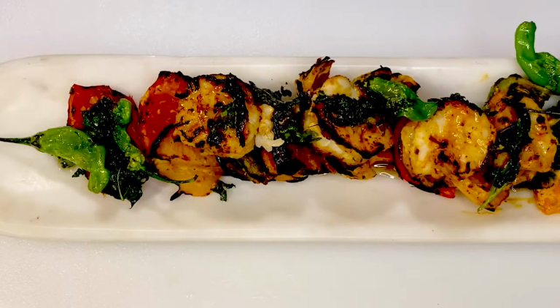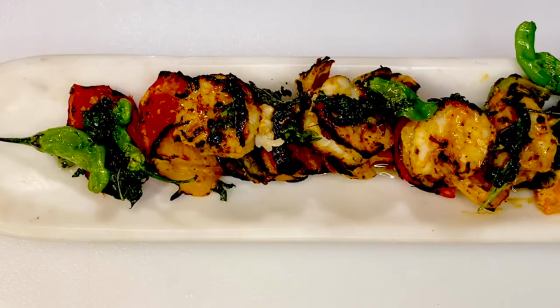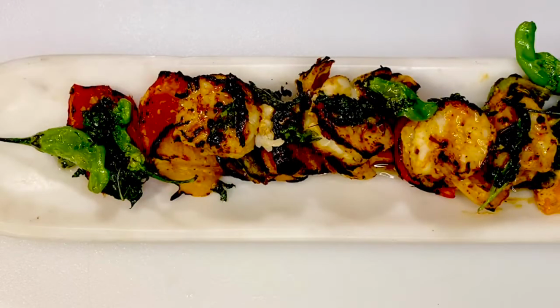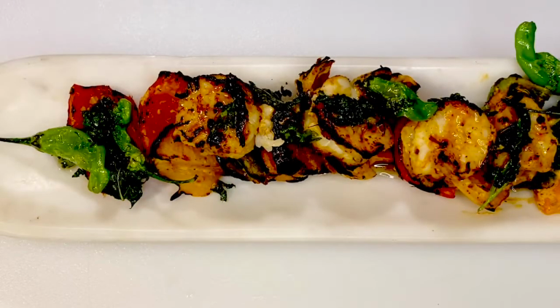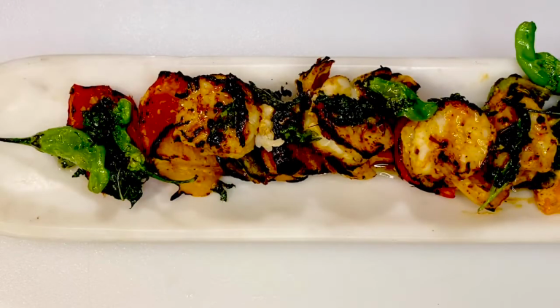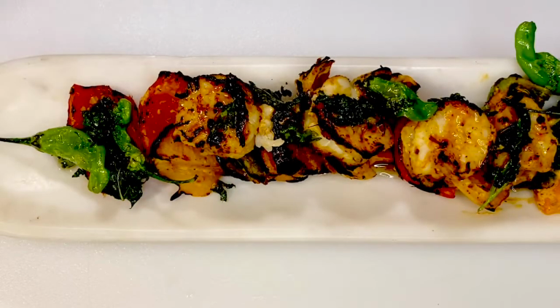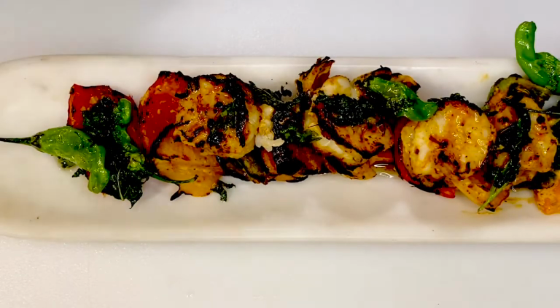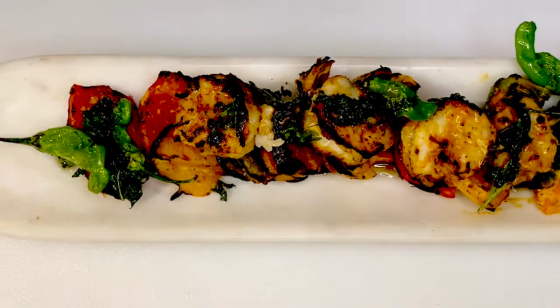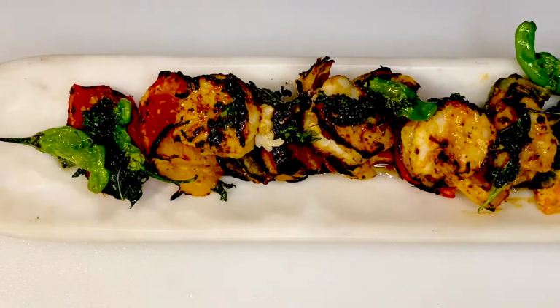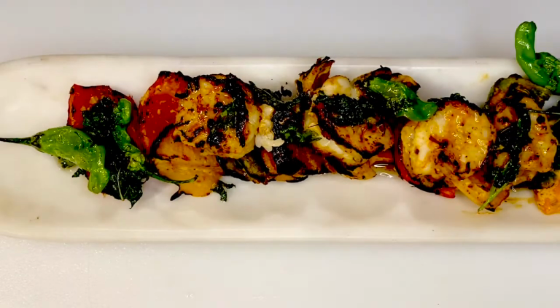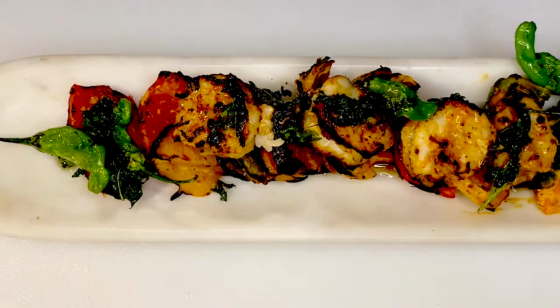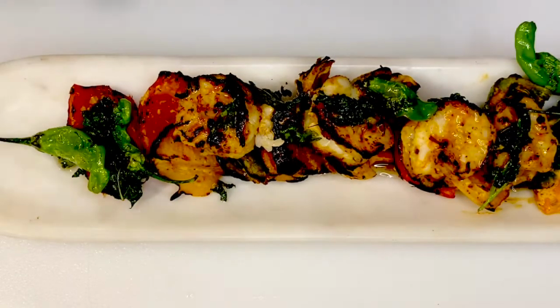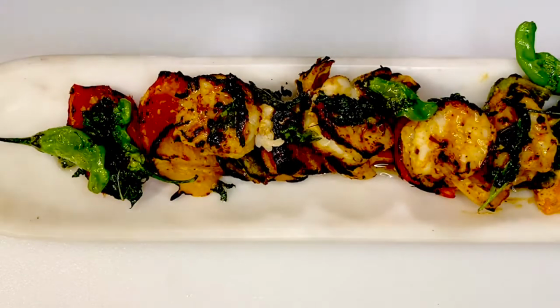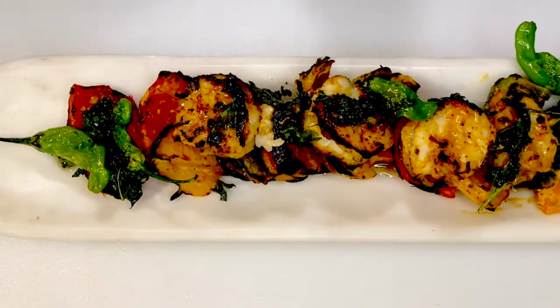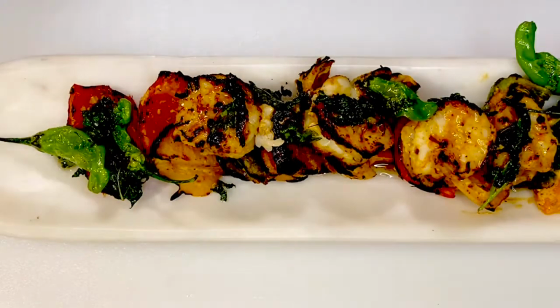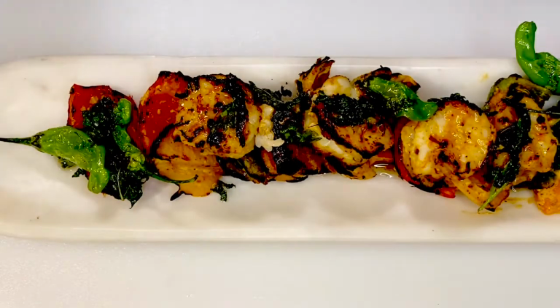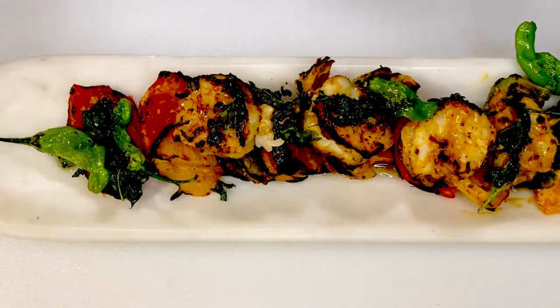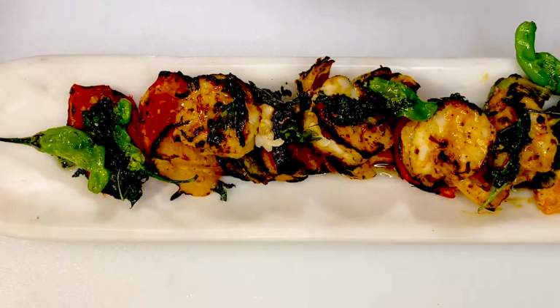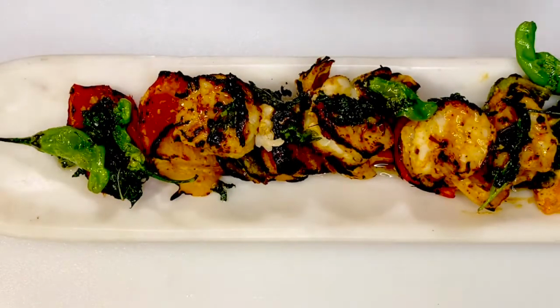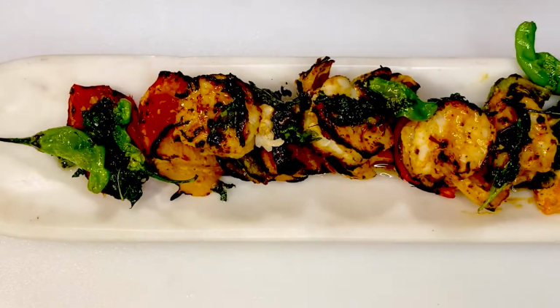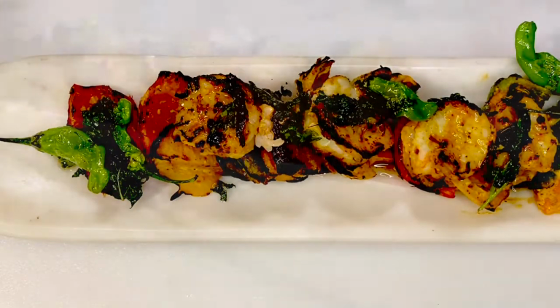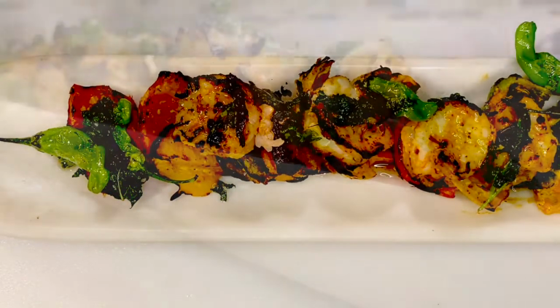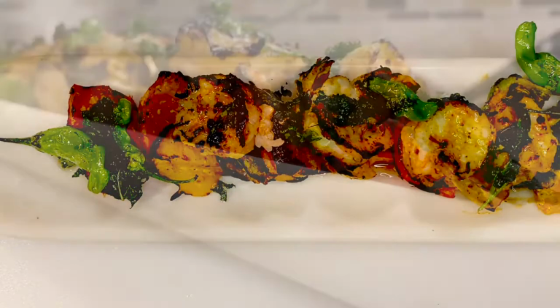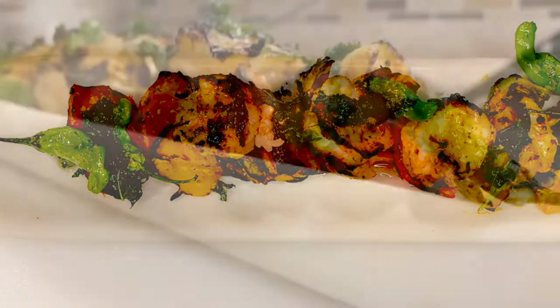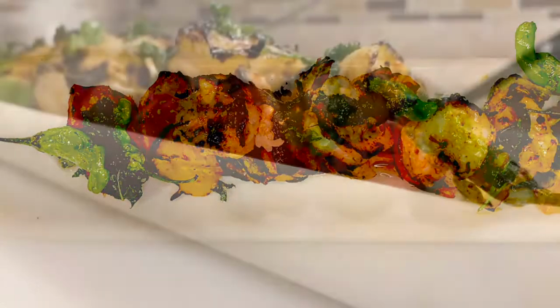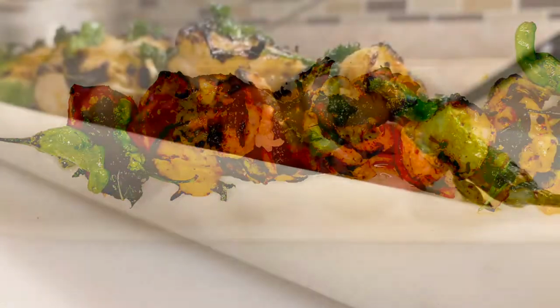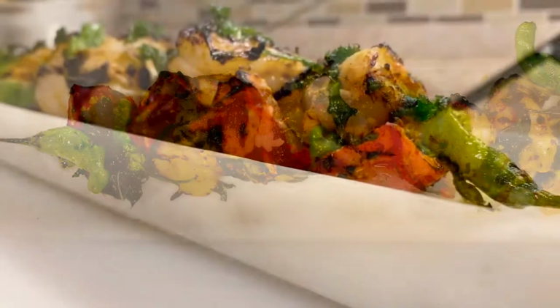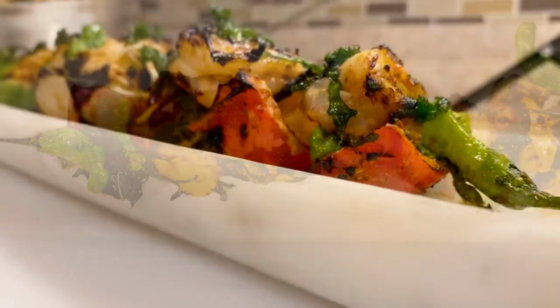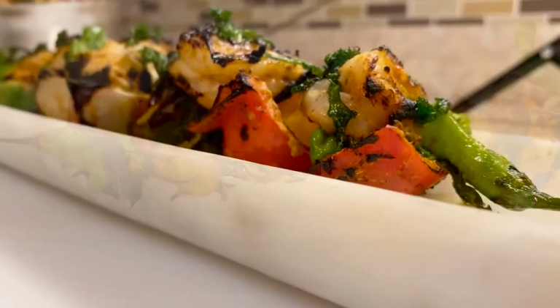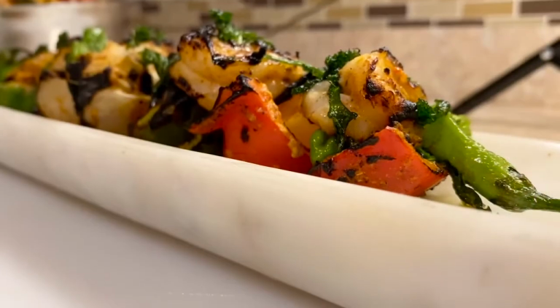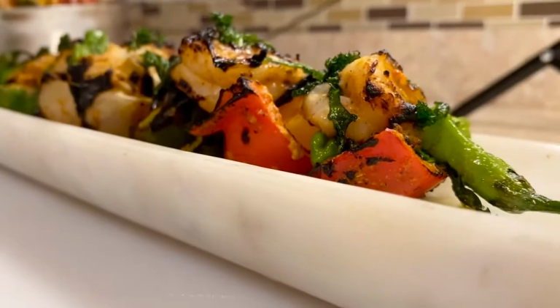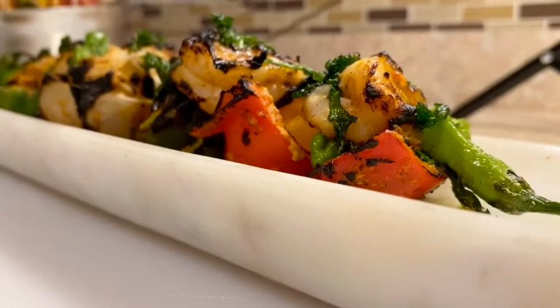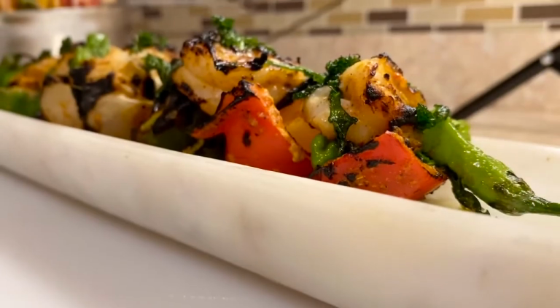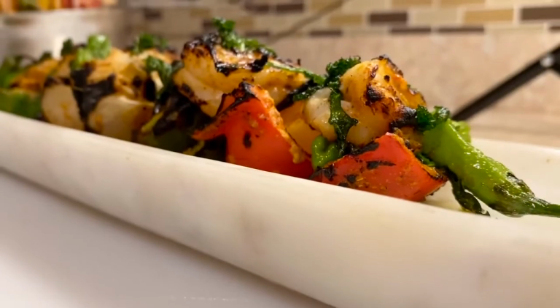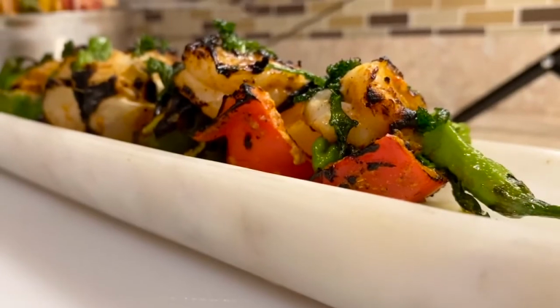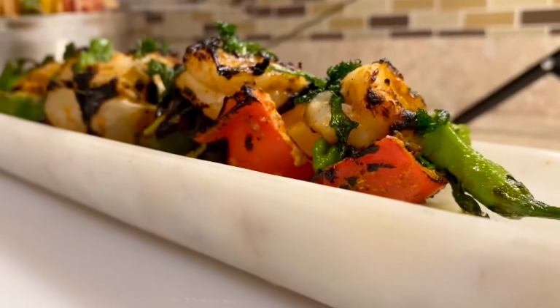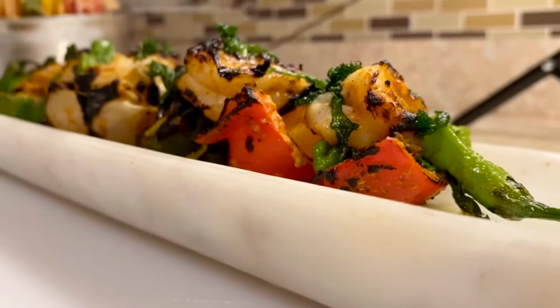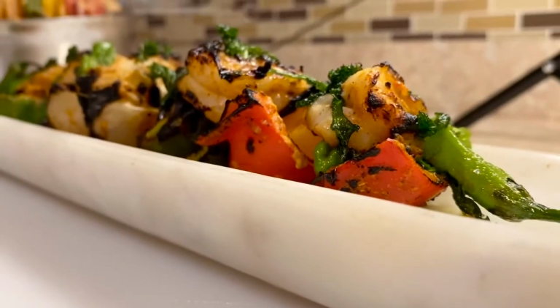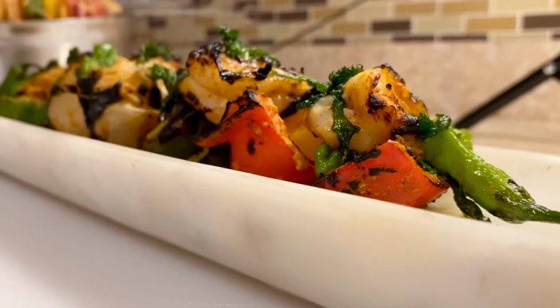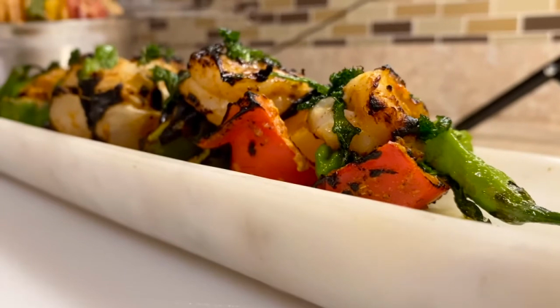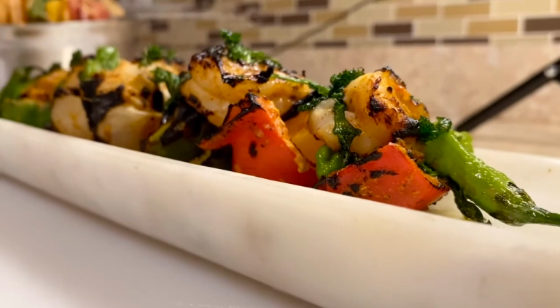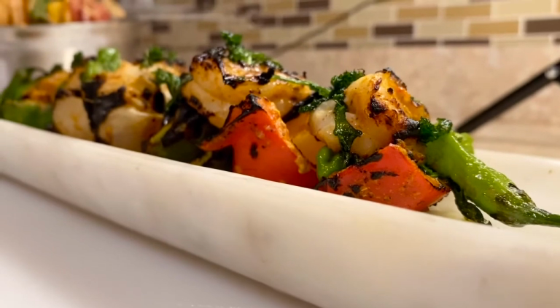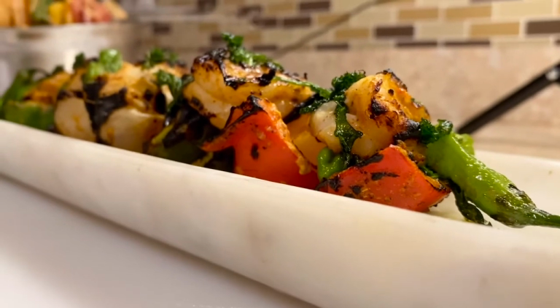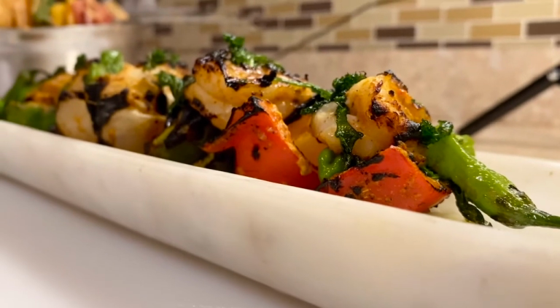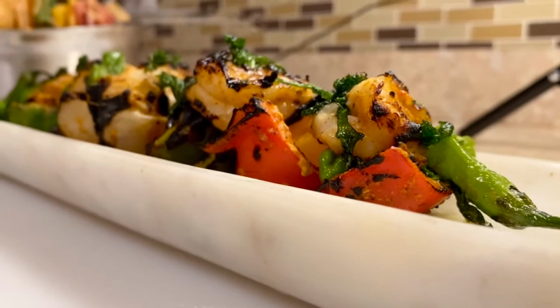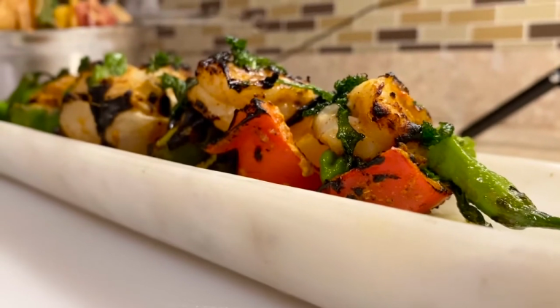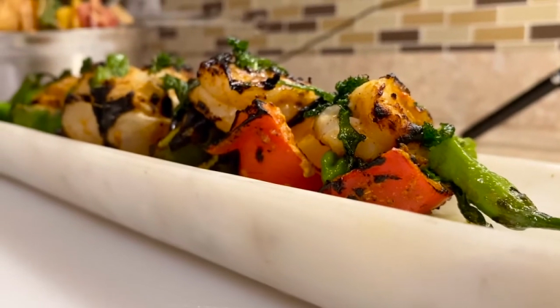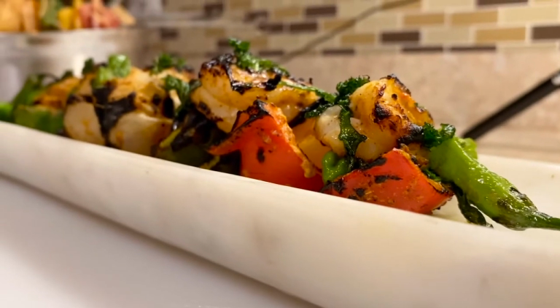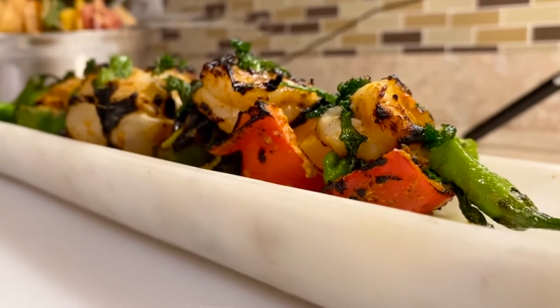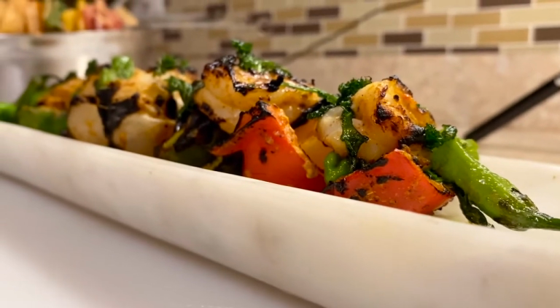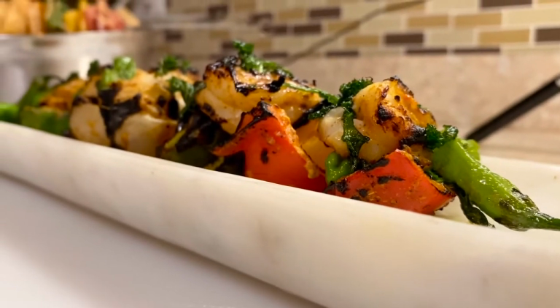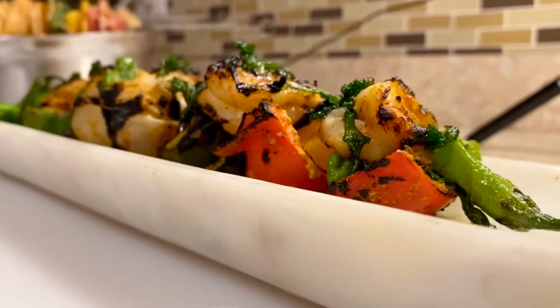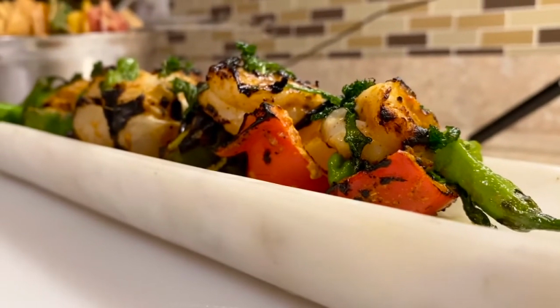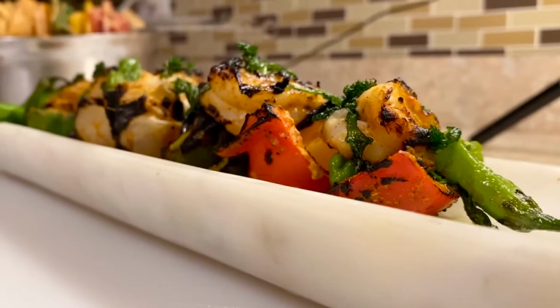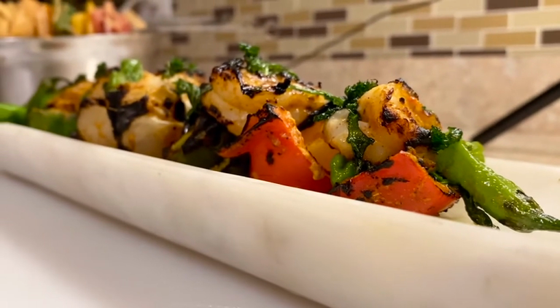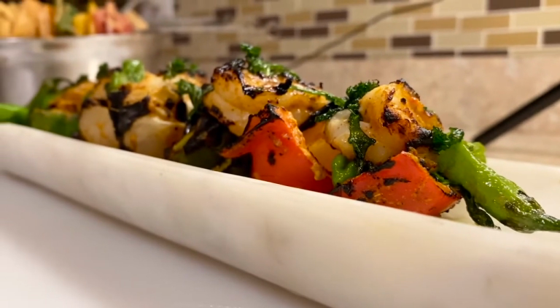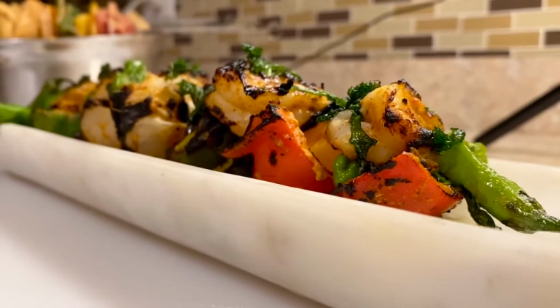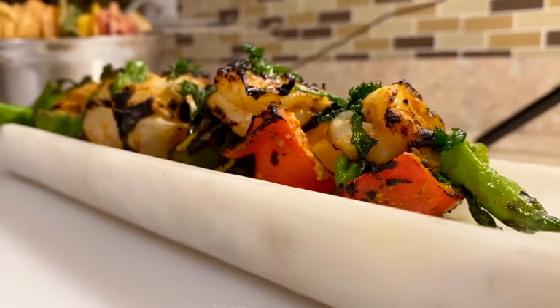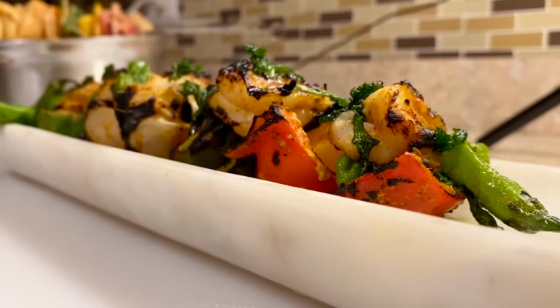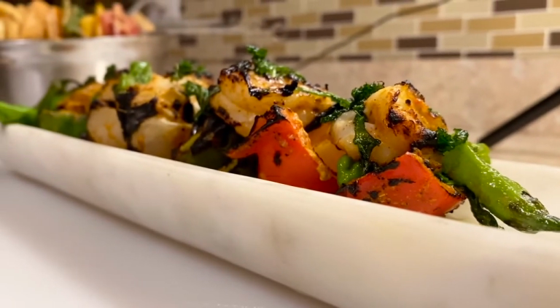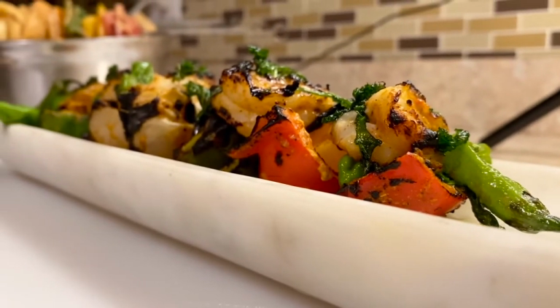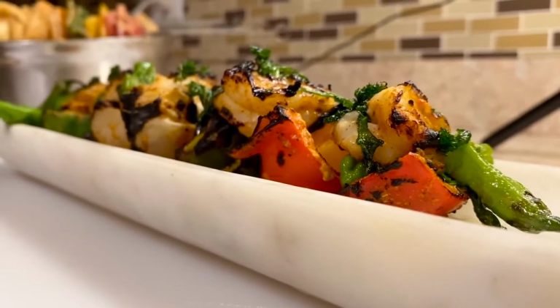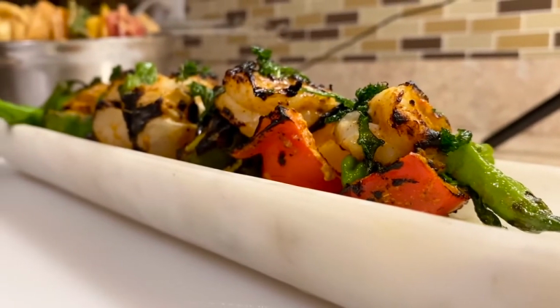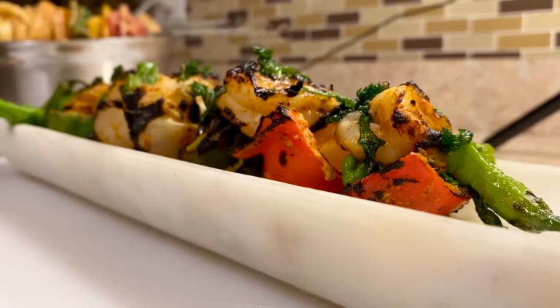And of course, not to forget — squeeze in some fresh lime juice right before serving.